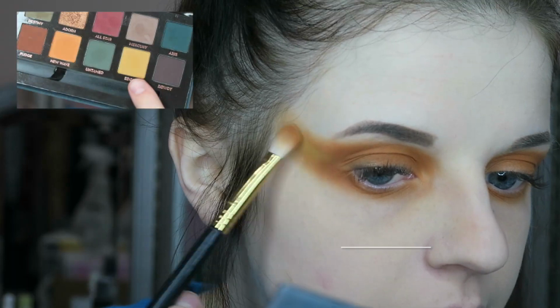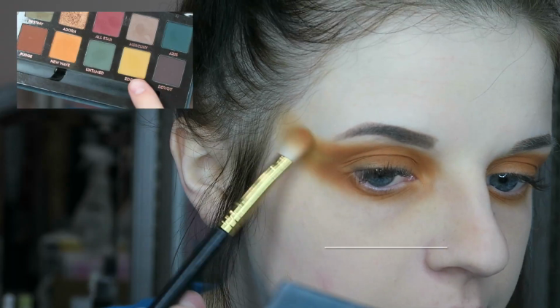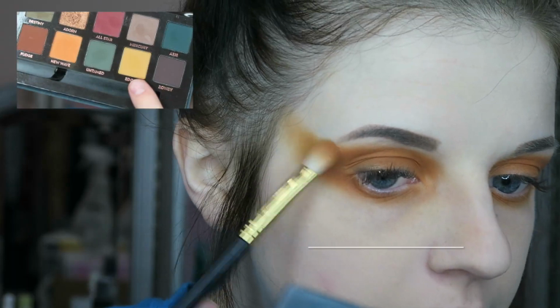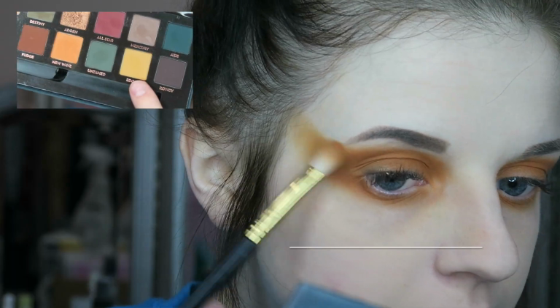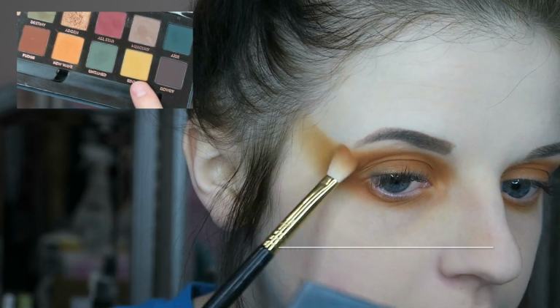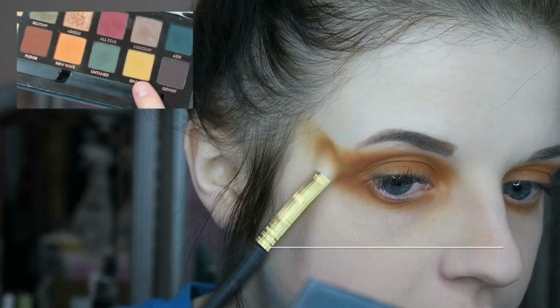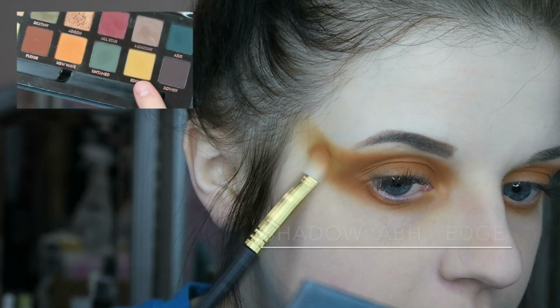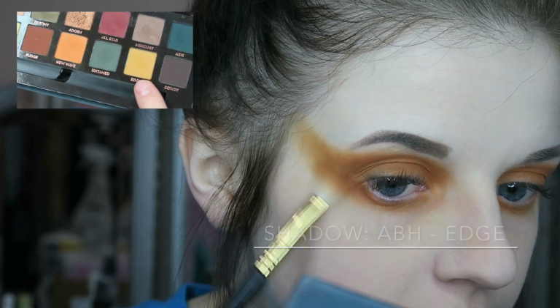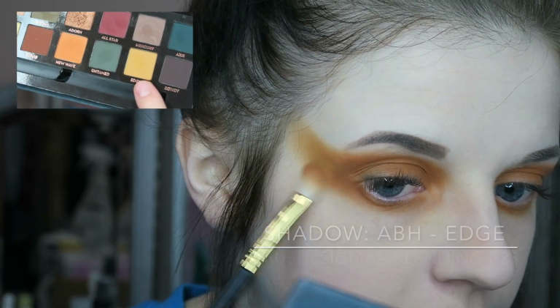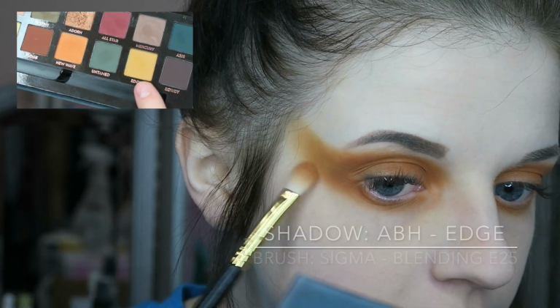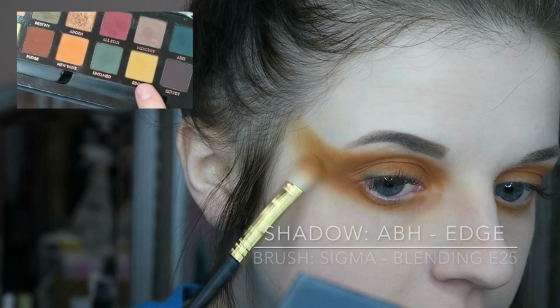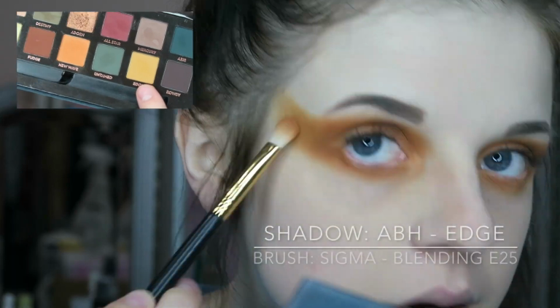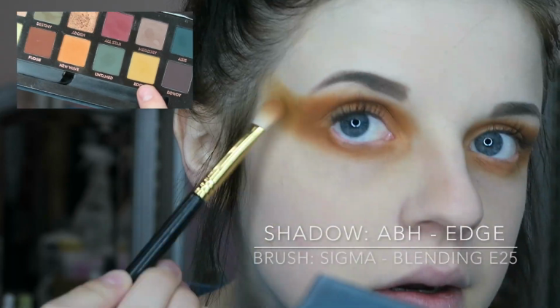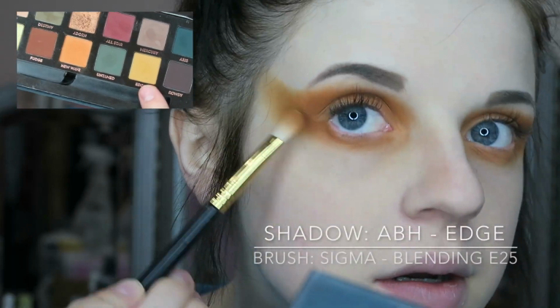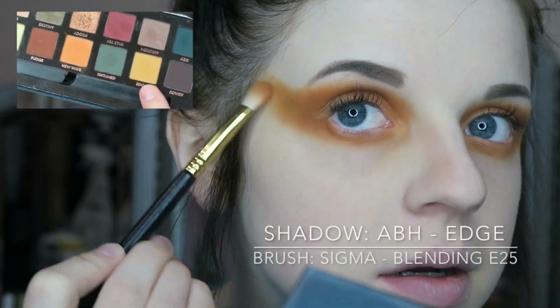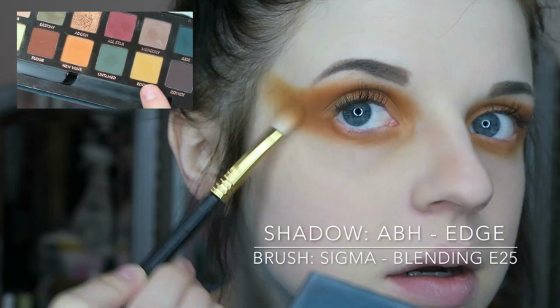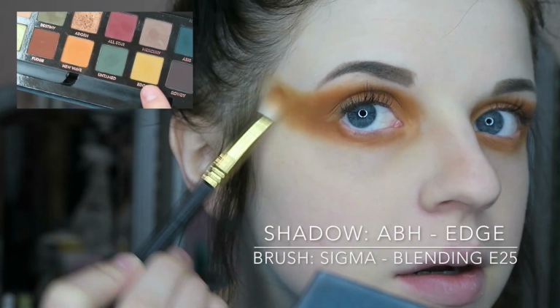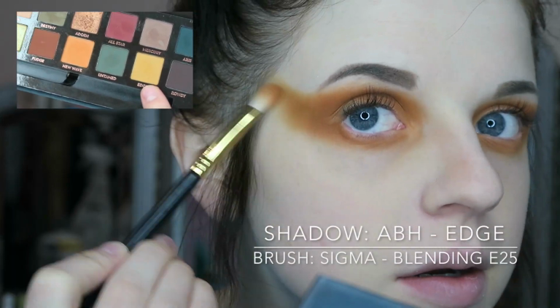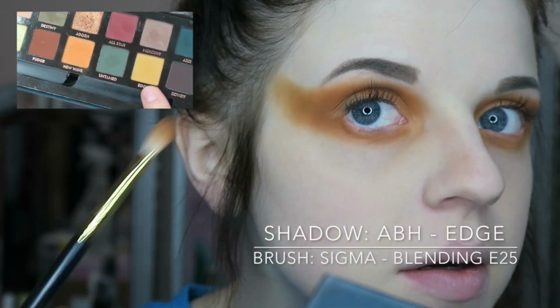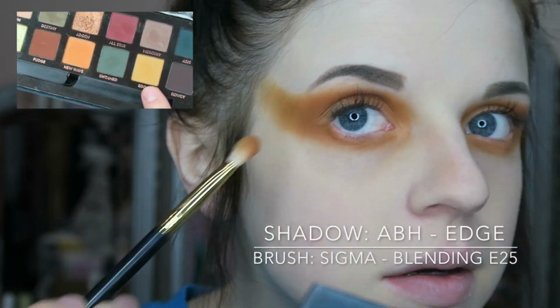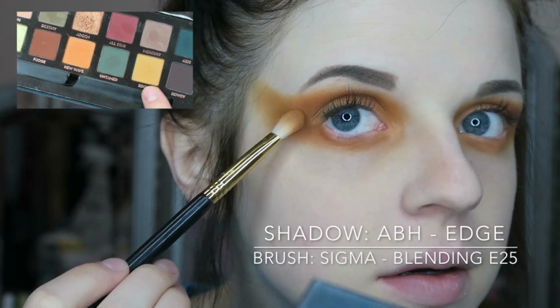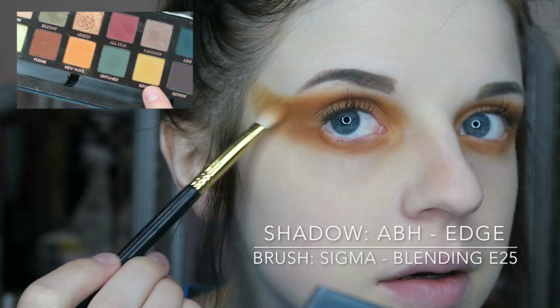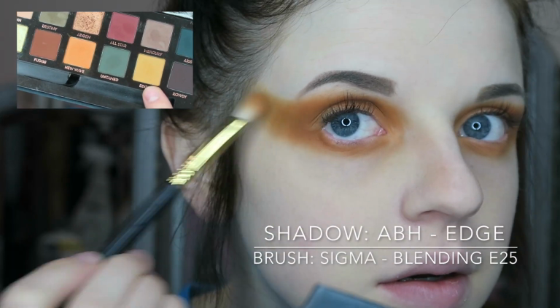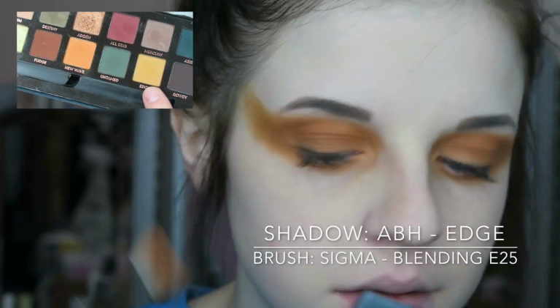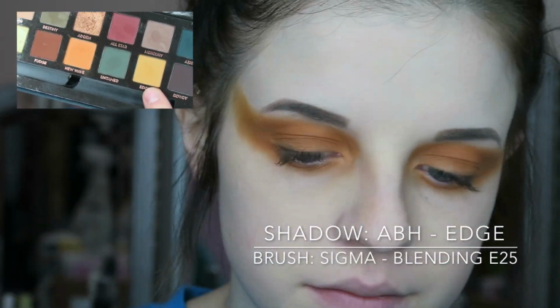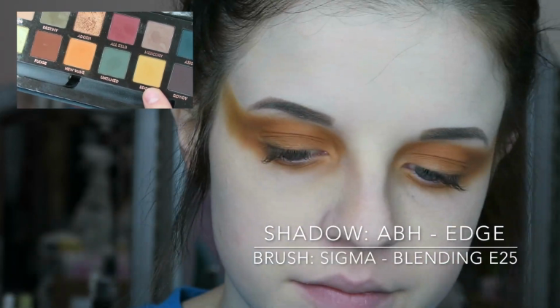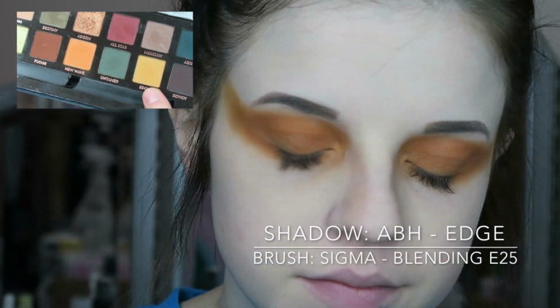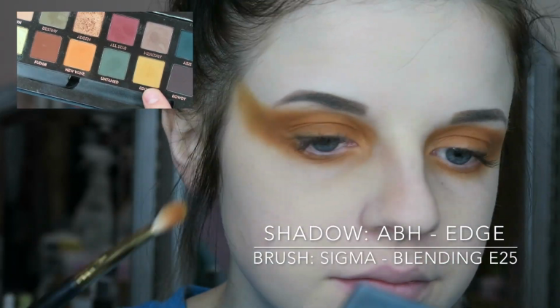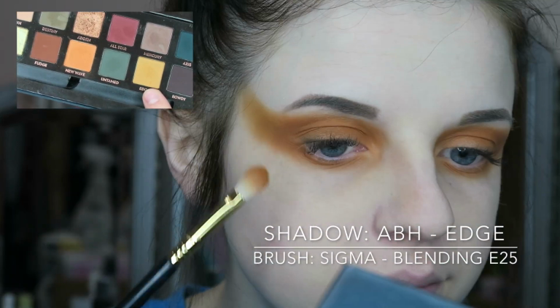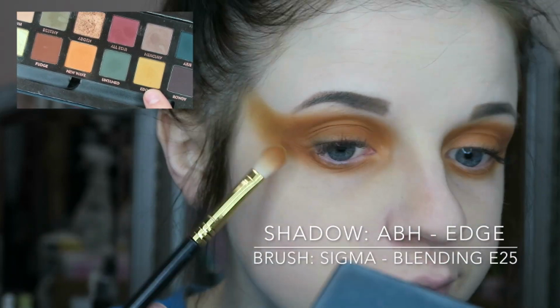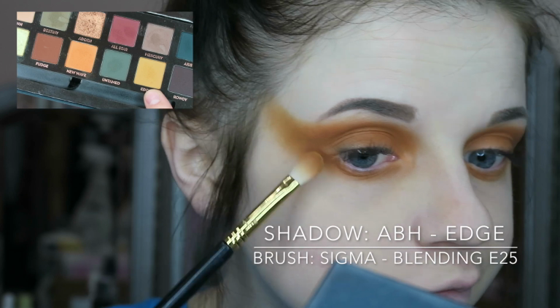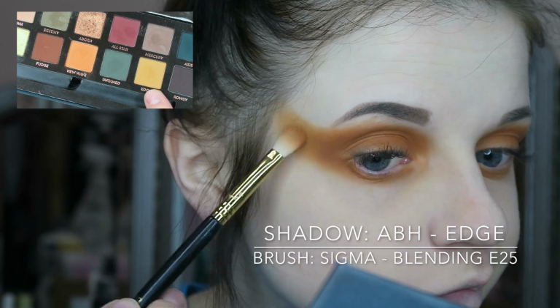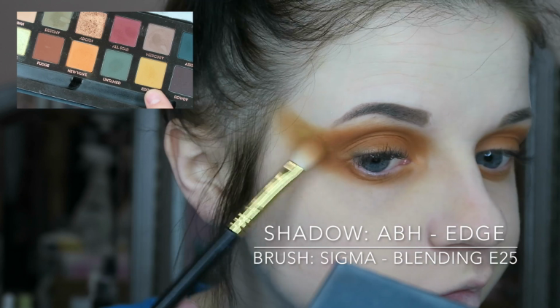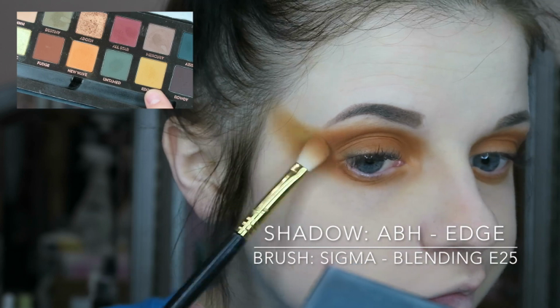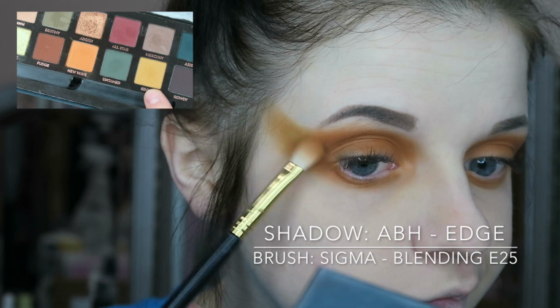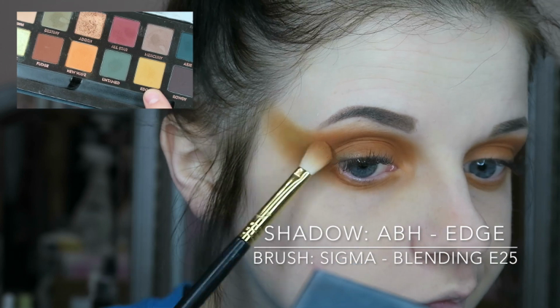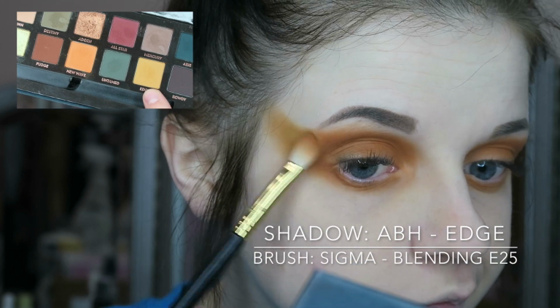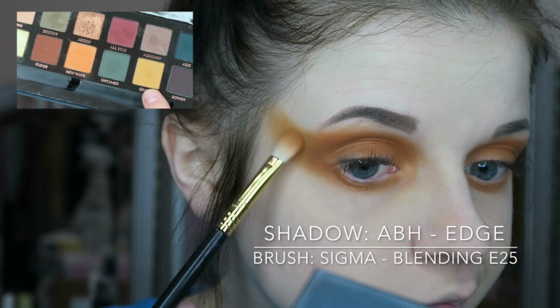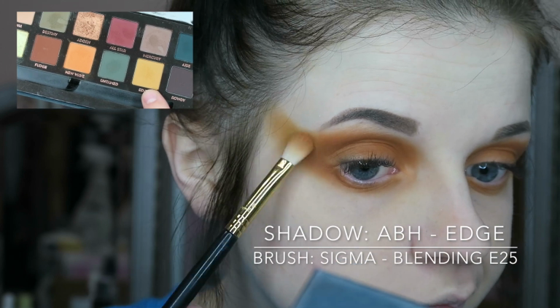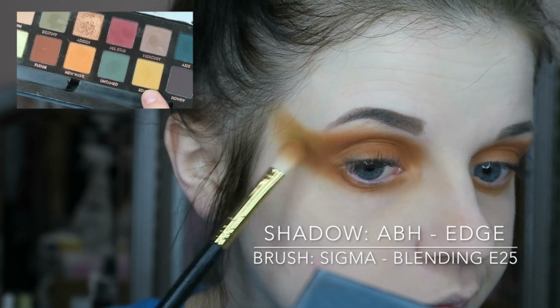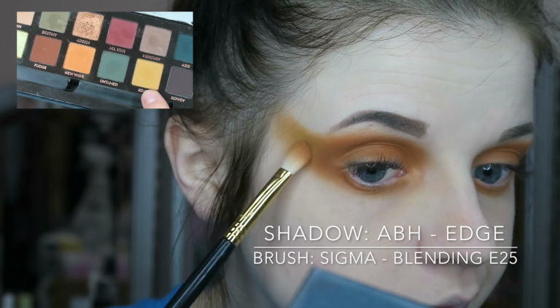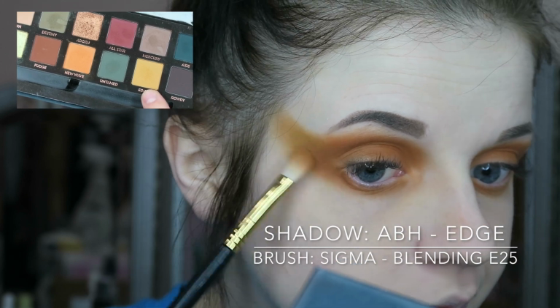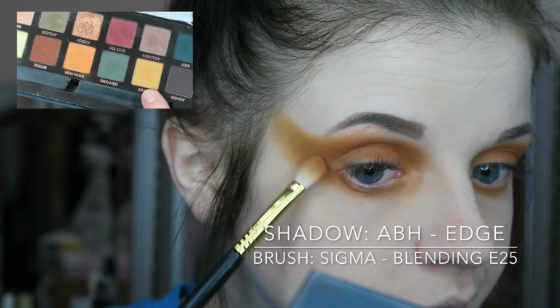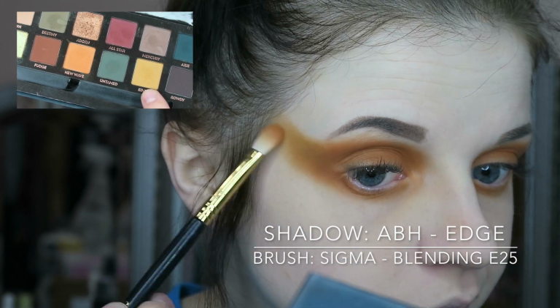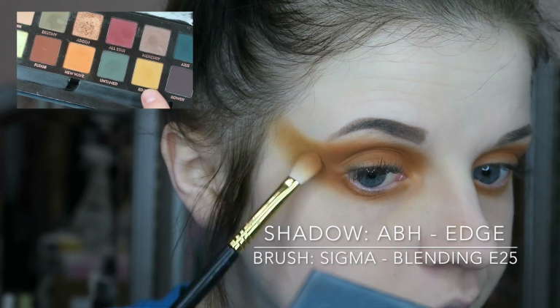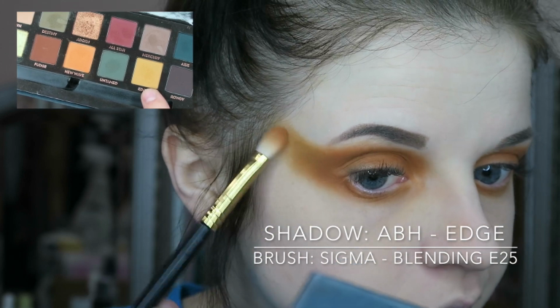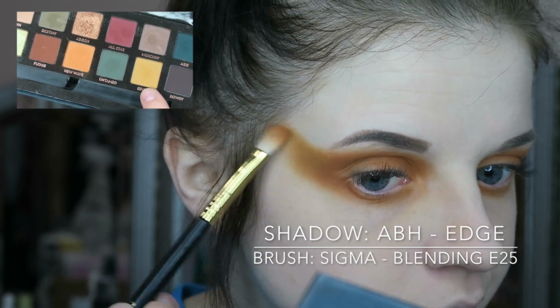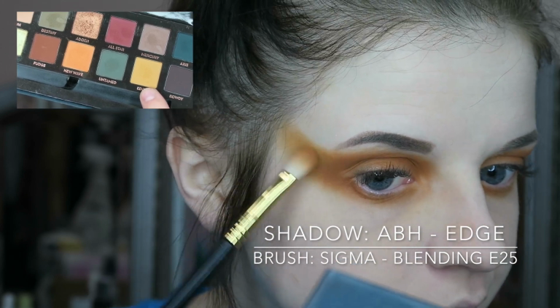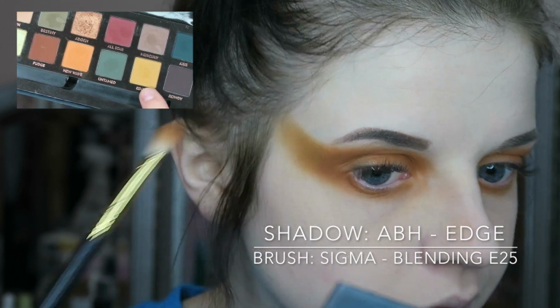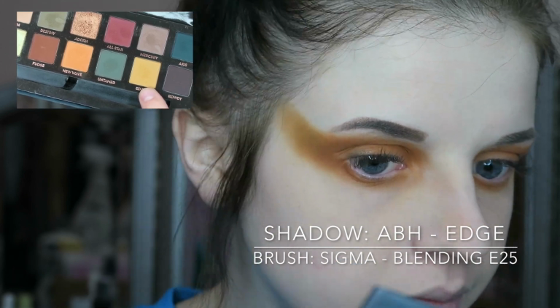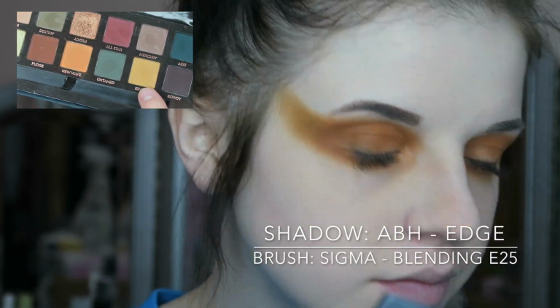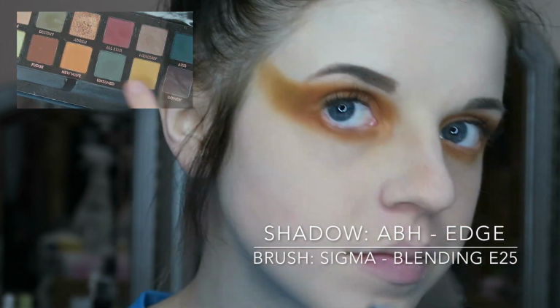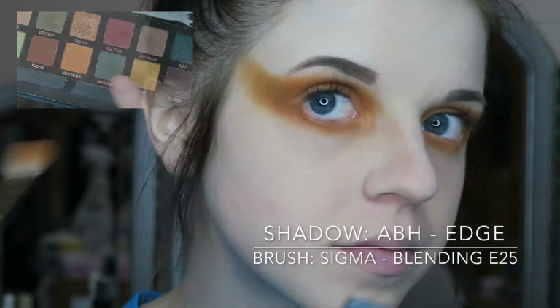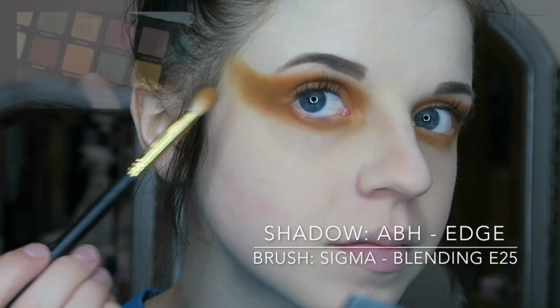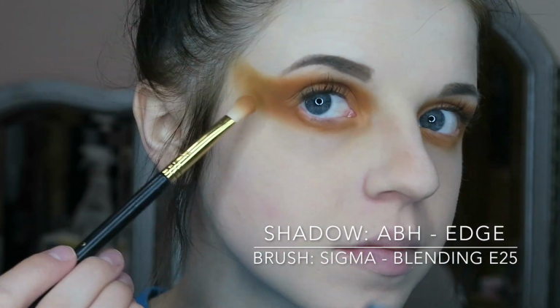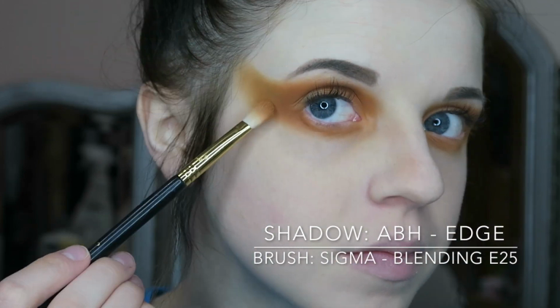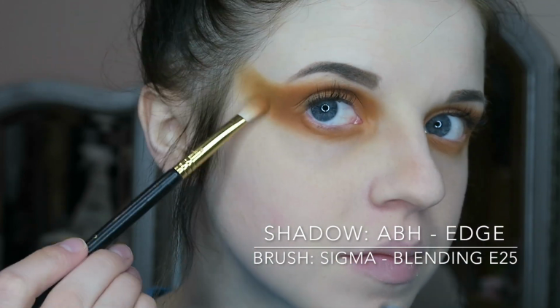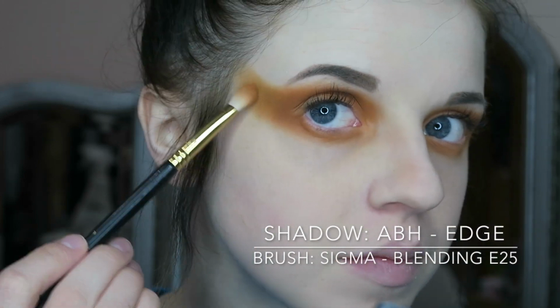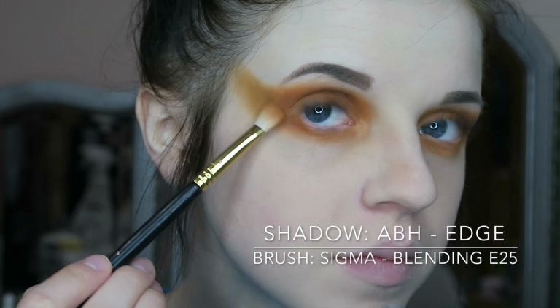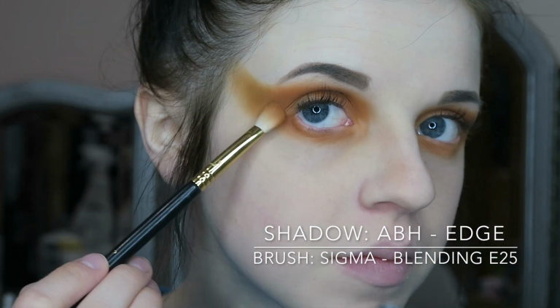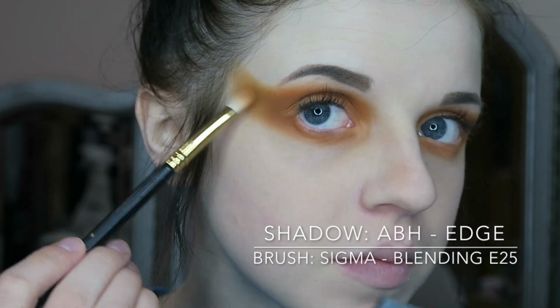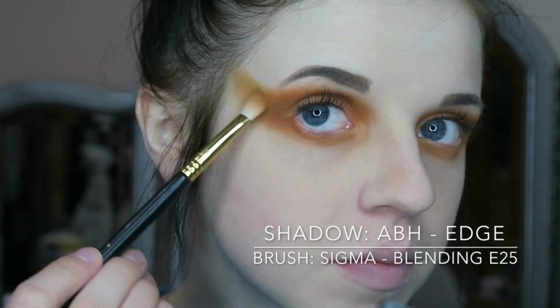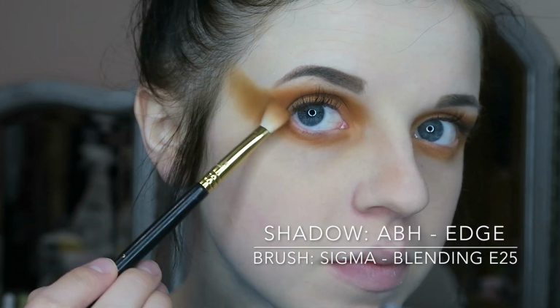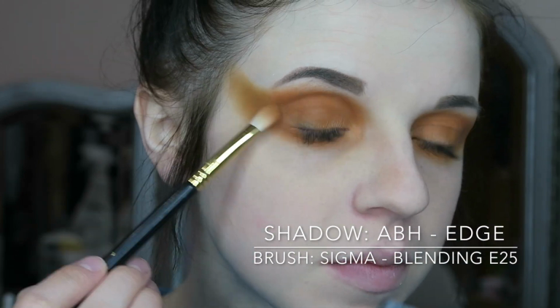From the same exact palette, I'm using this yellow shade called Edge and dragging that out with the other color to try to blend it.